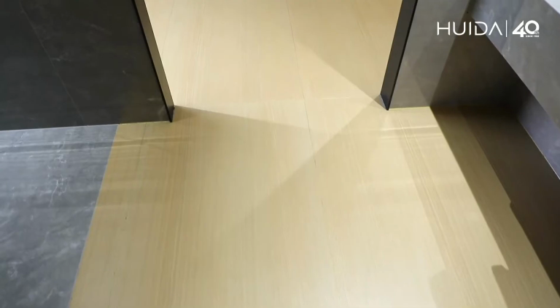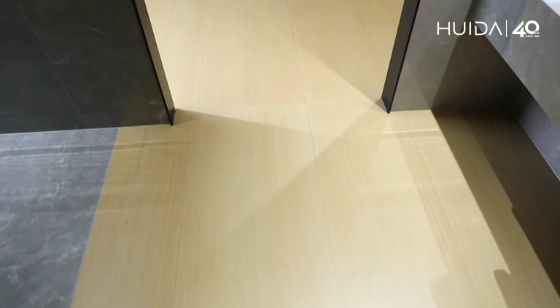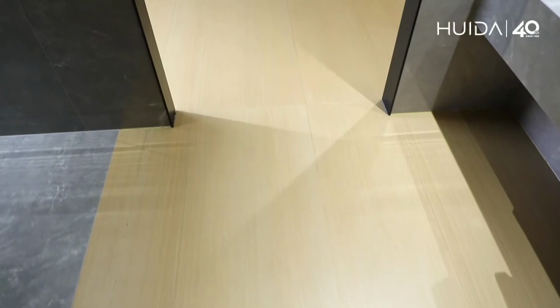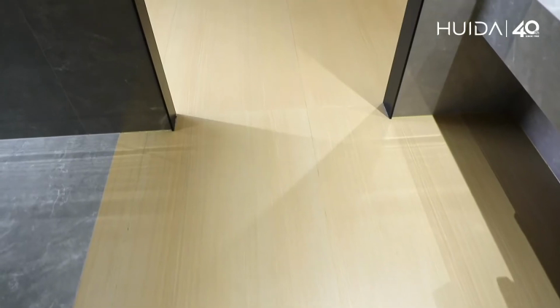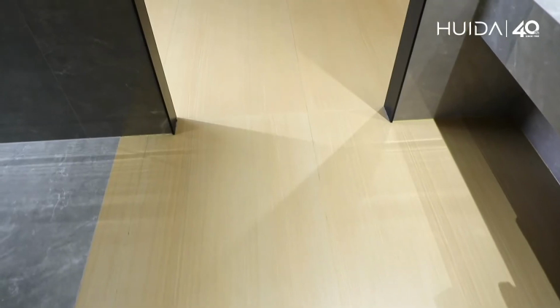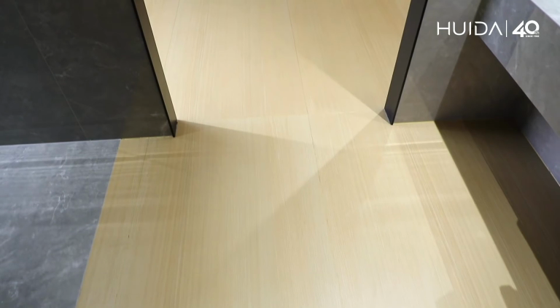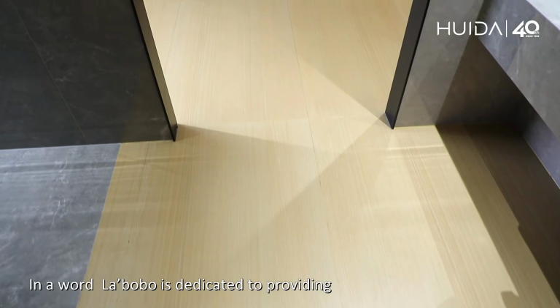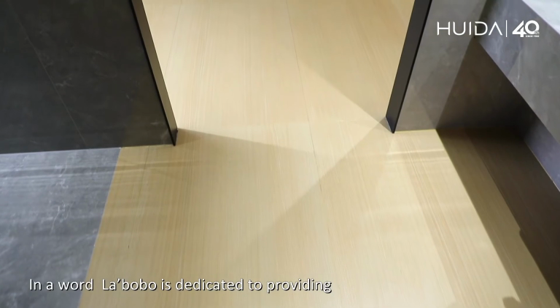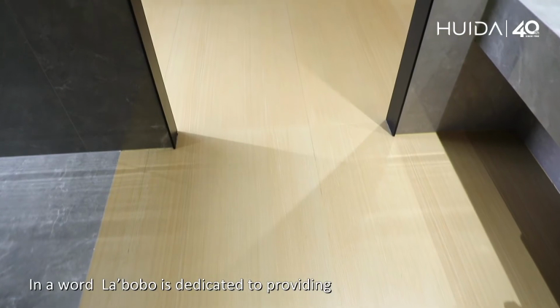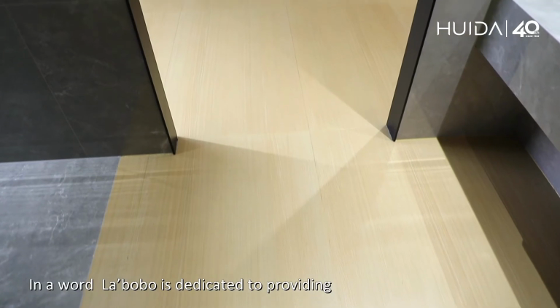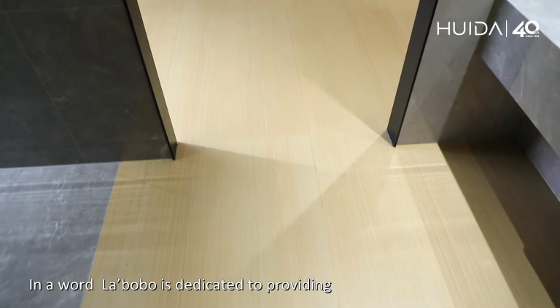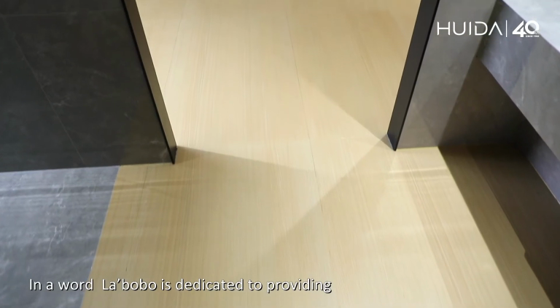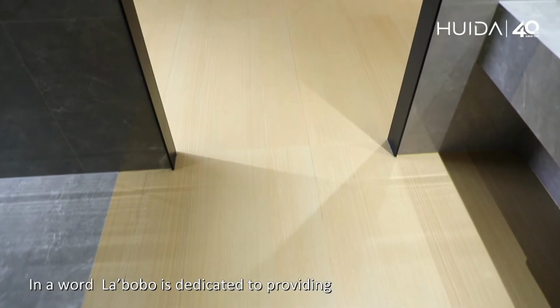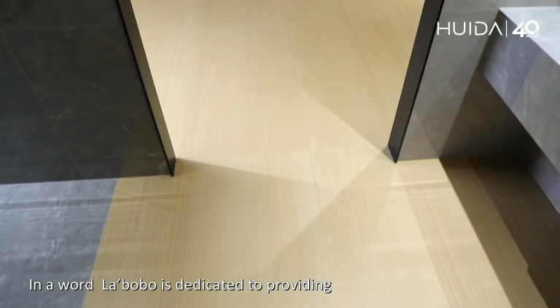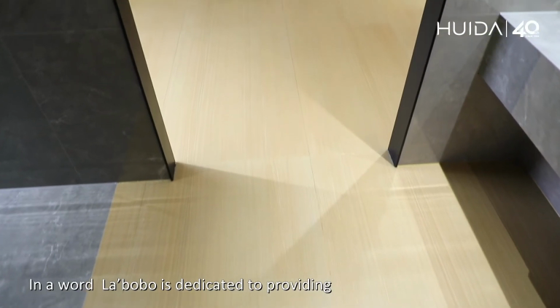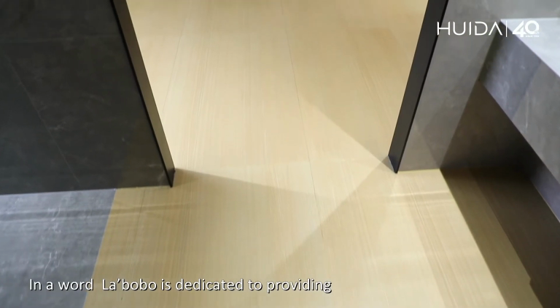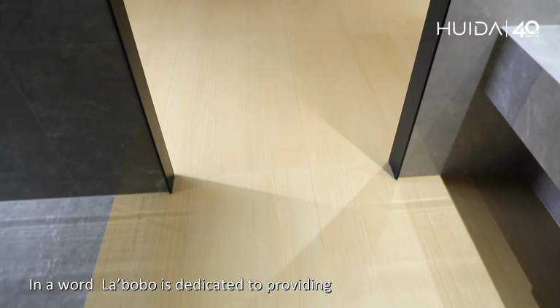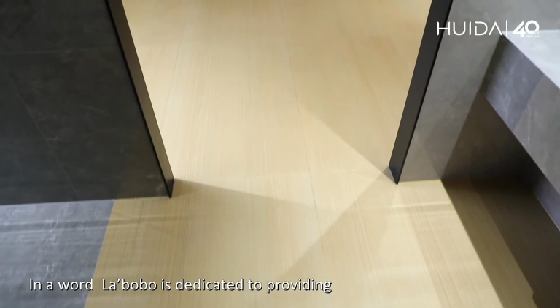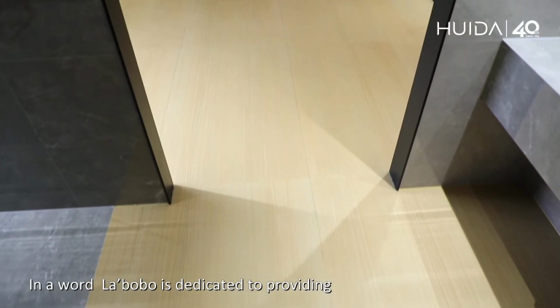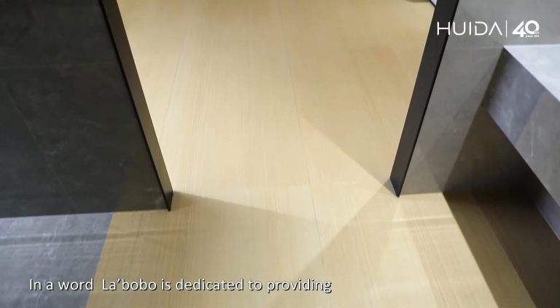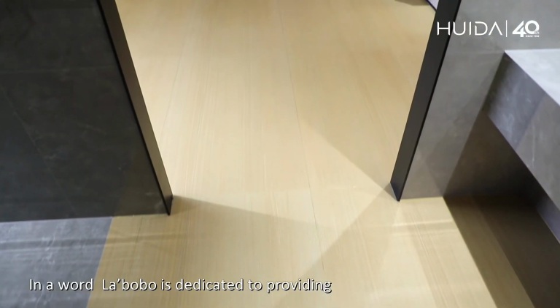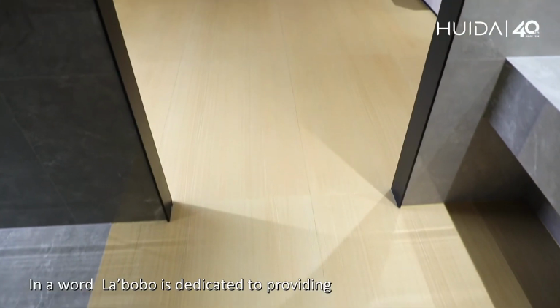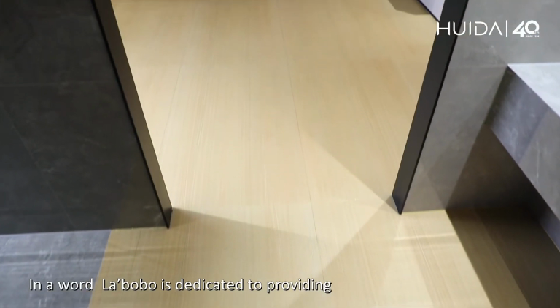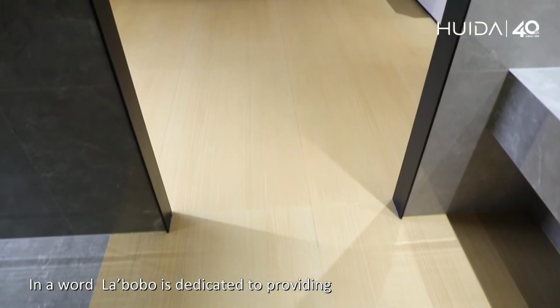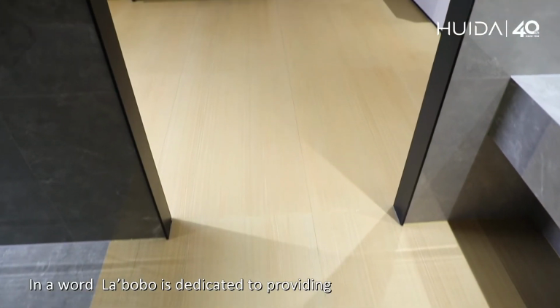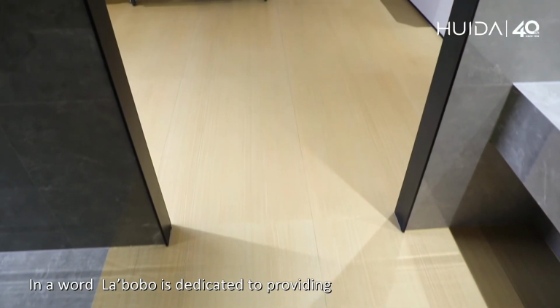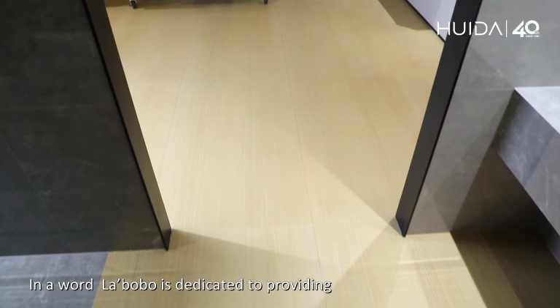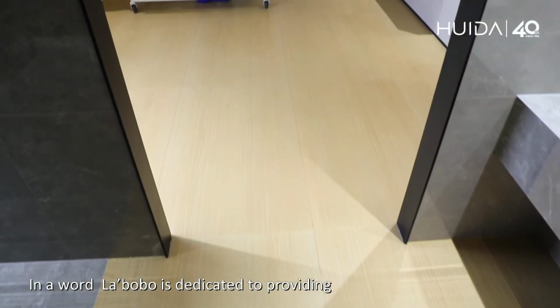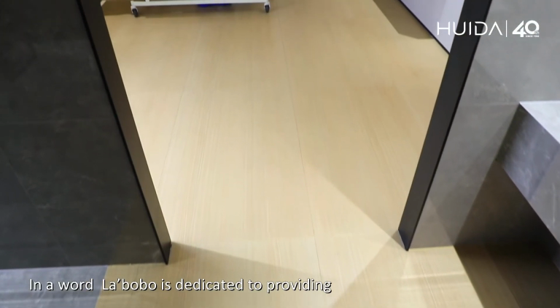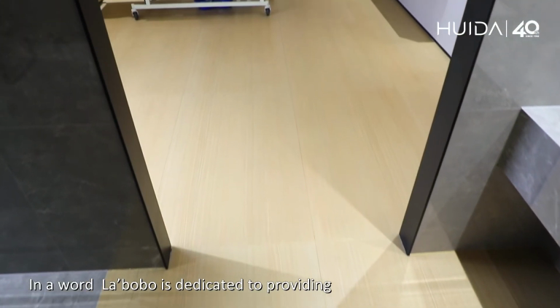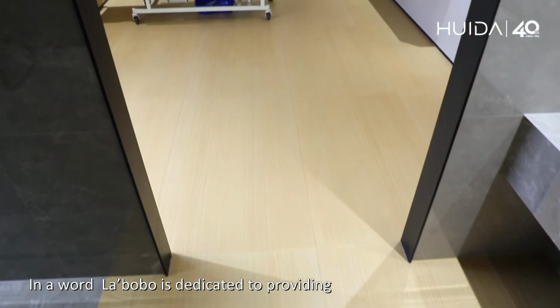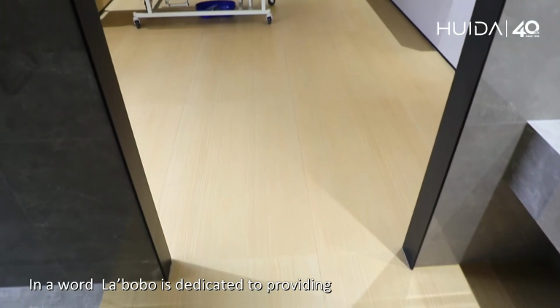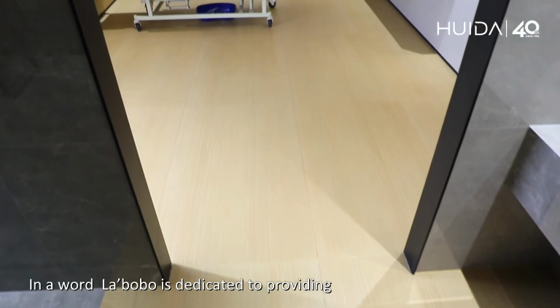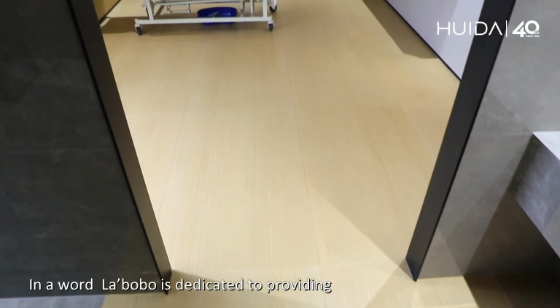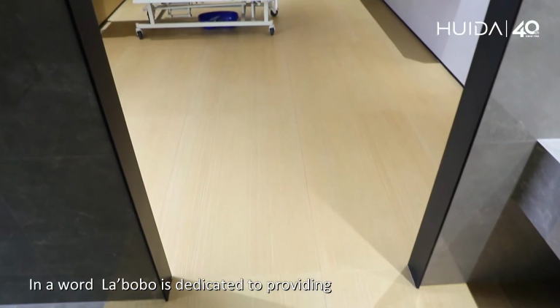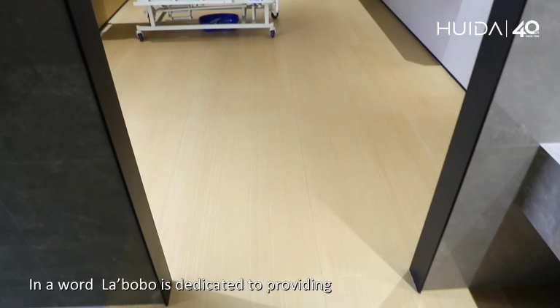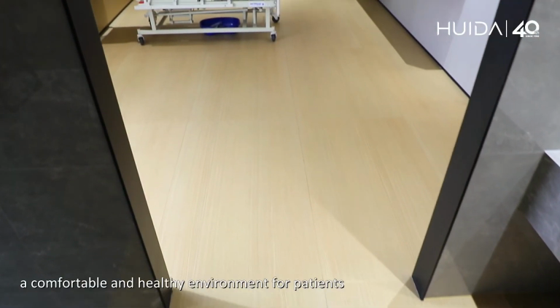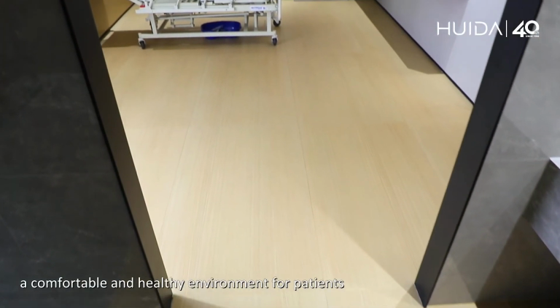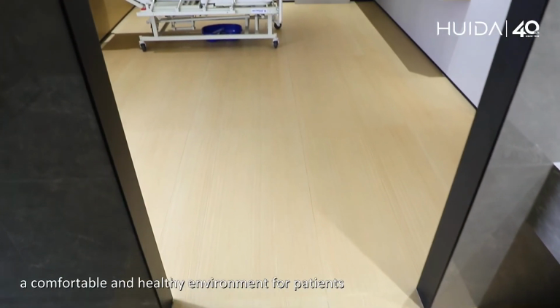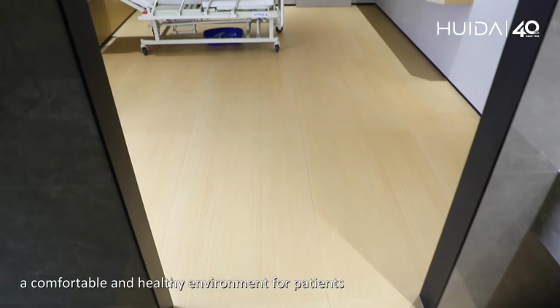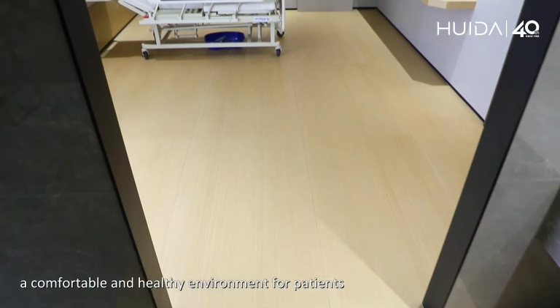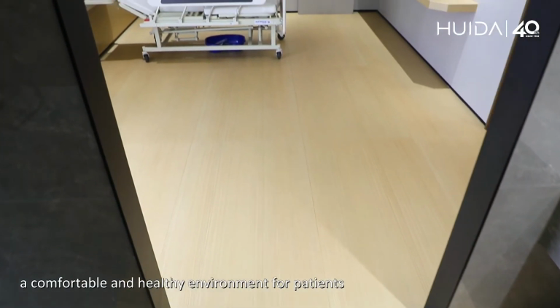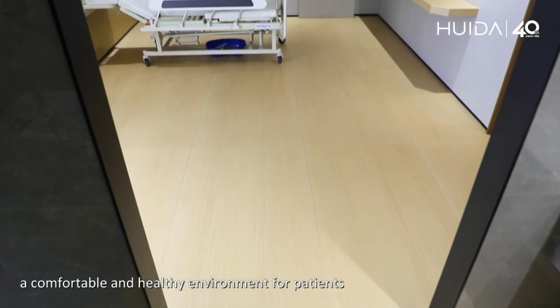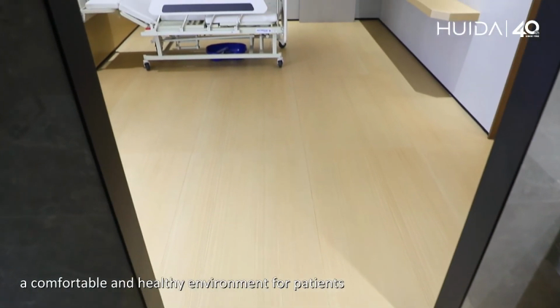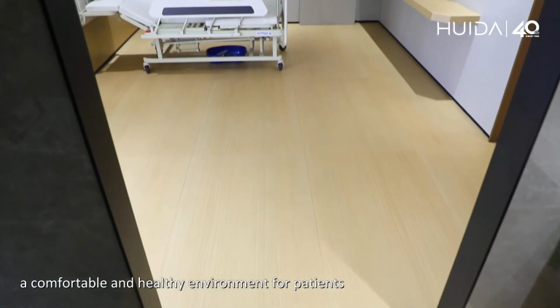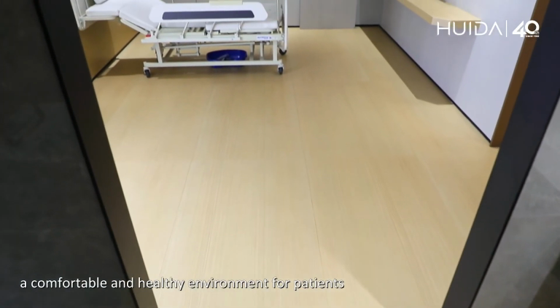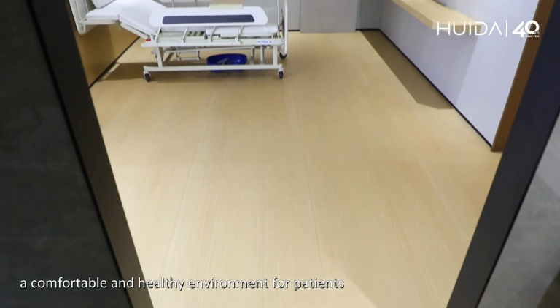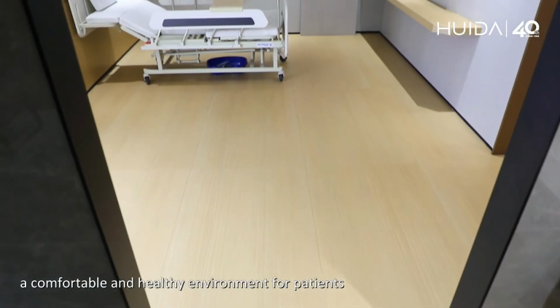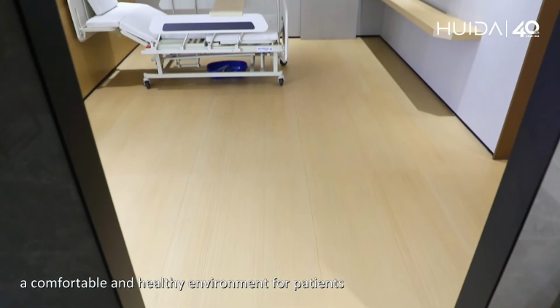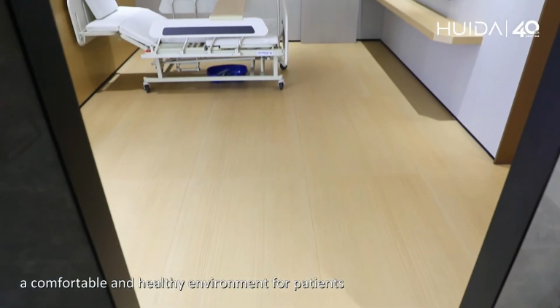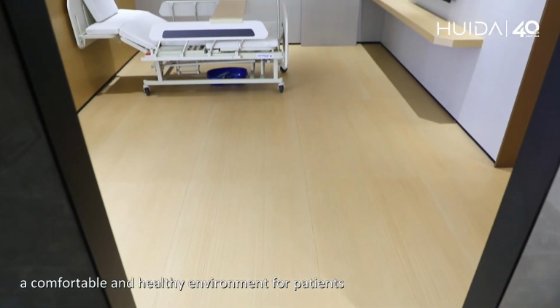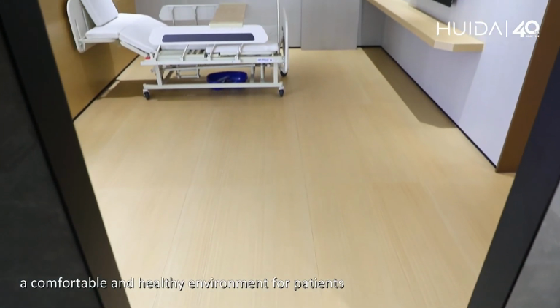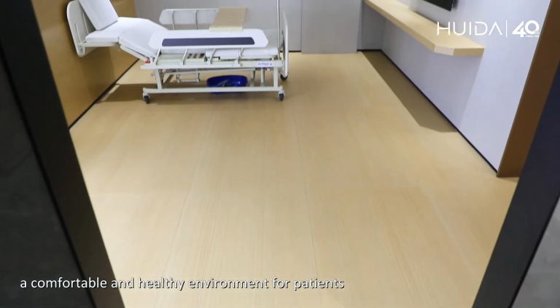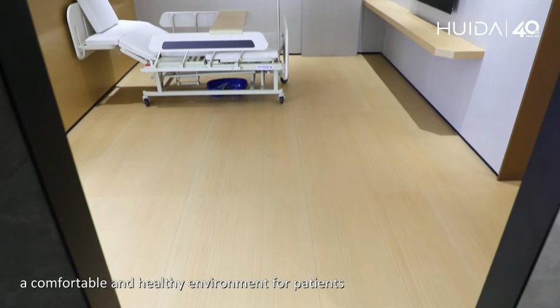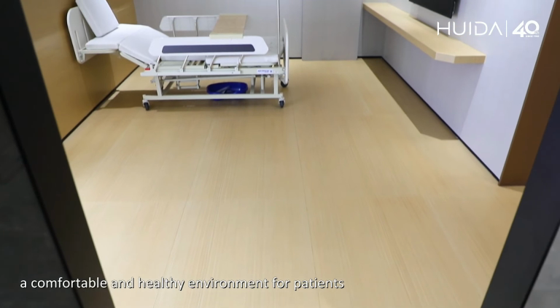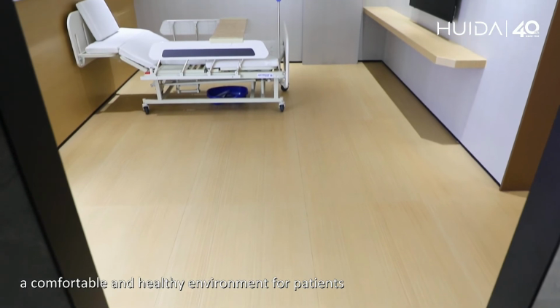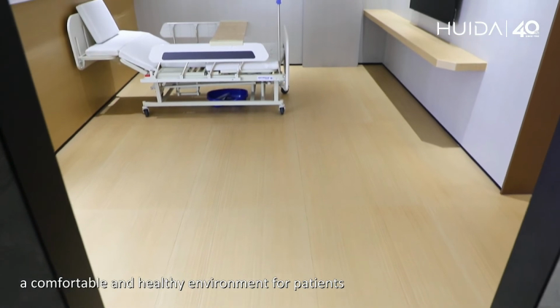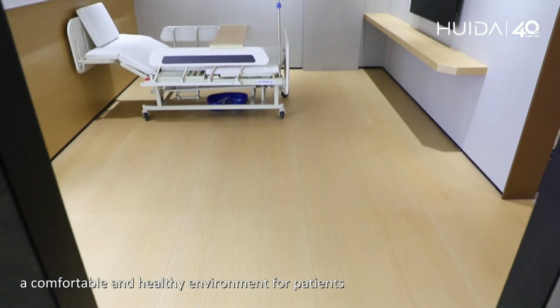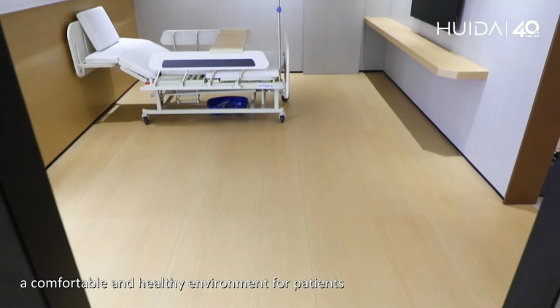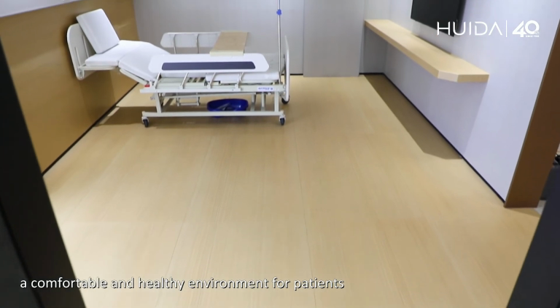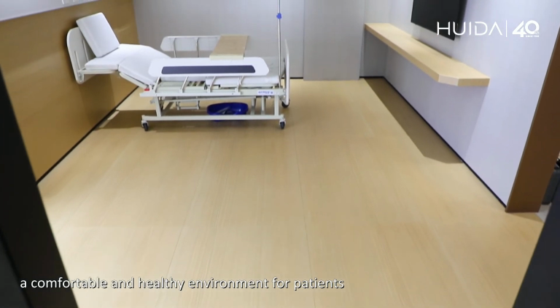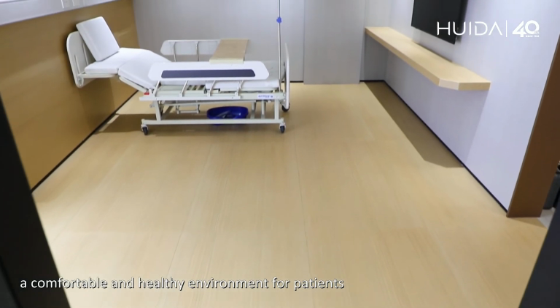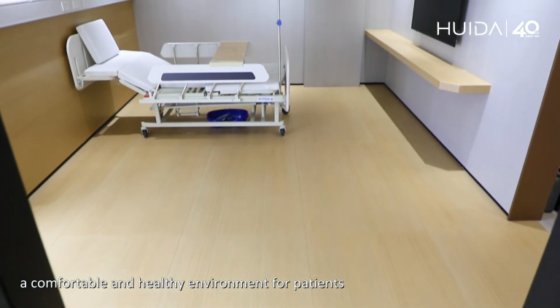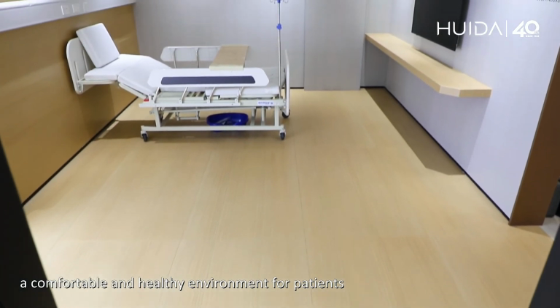Labobo is dedicated to providing a comfortable and healthy environment for patients.